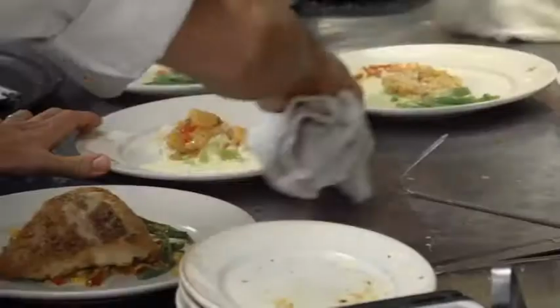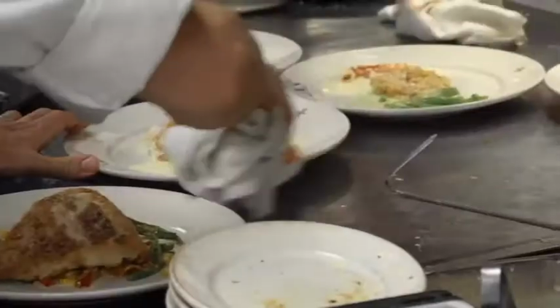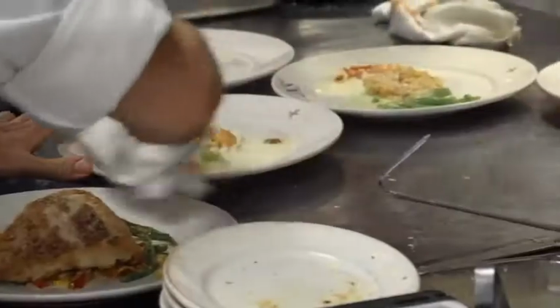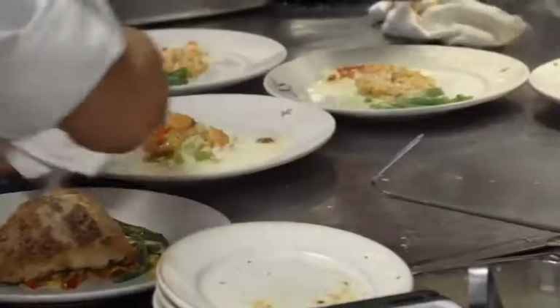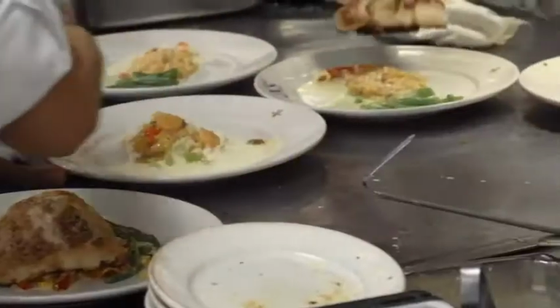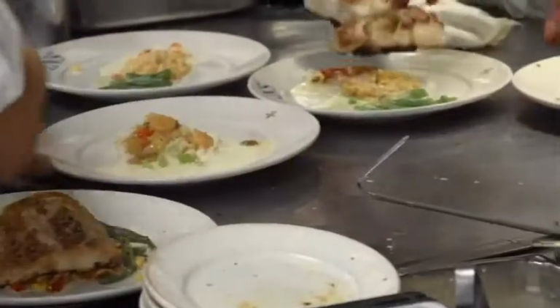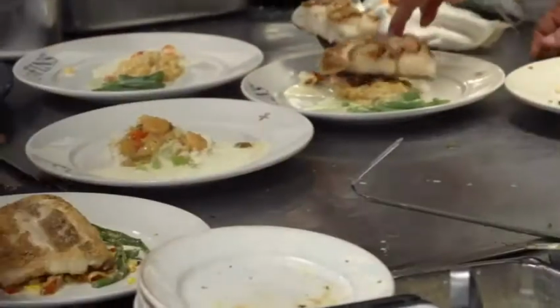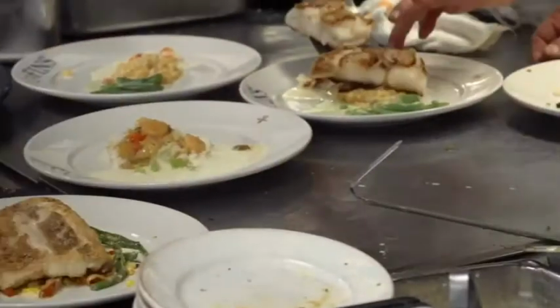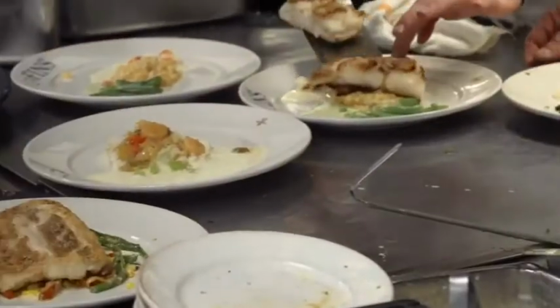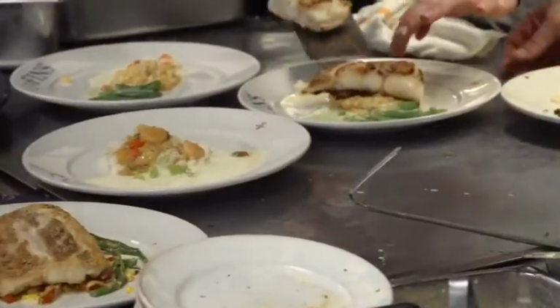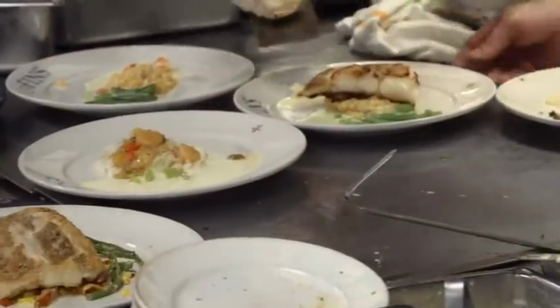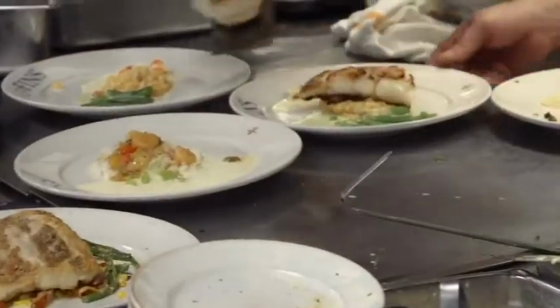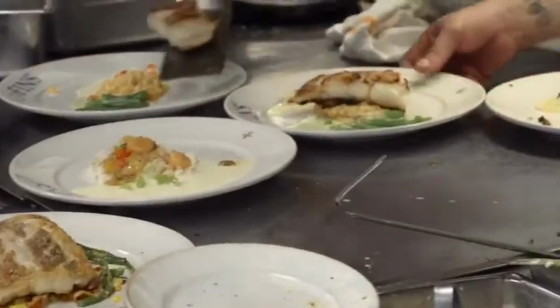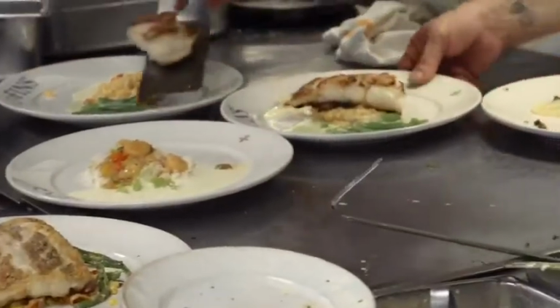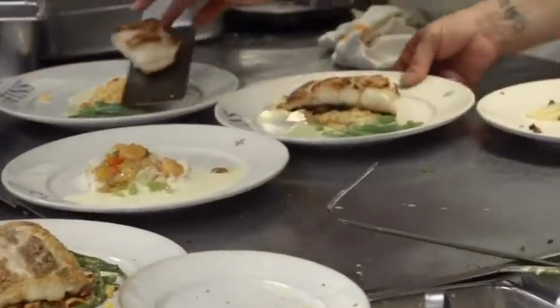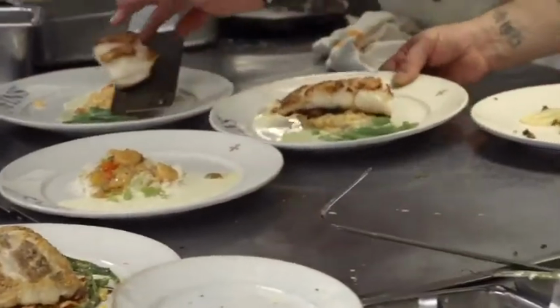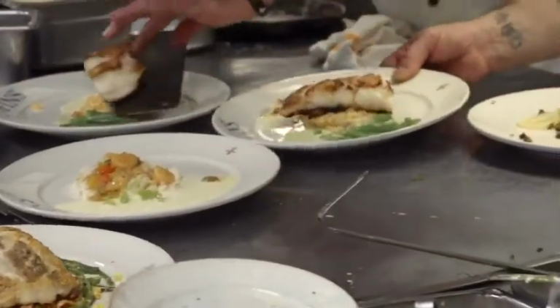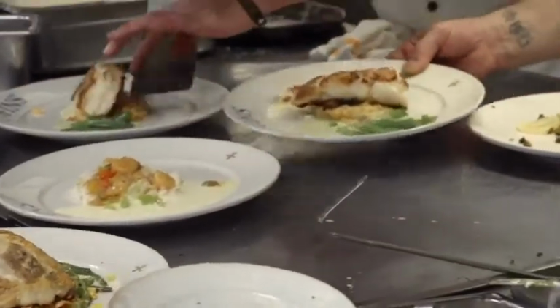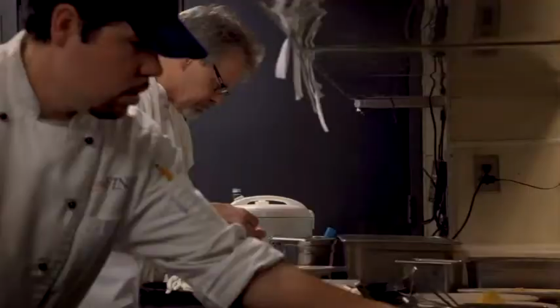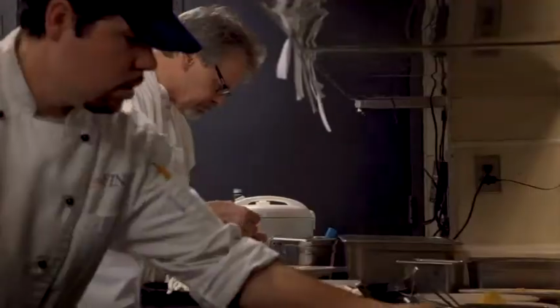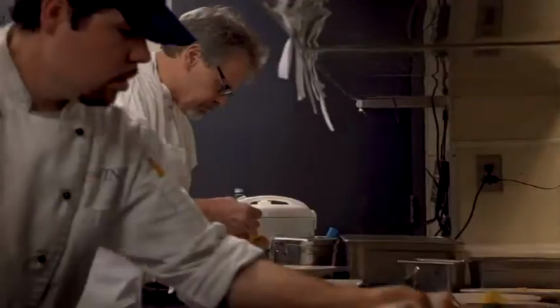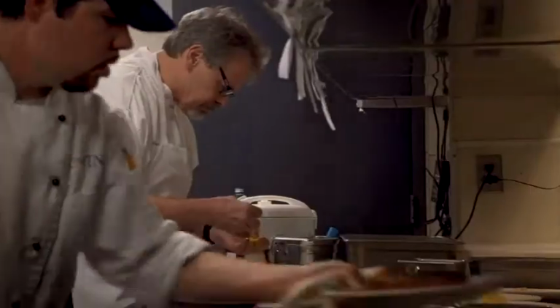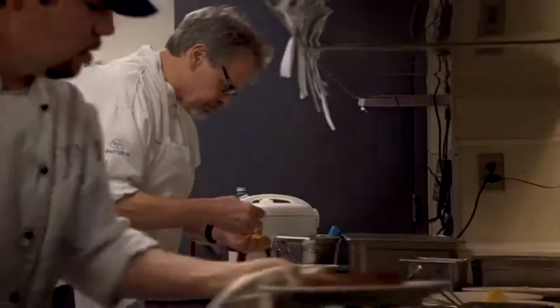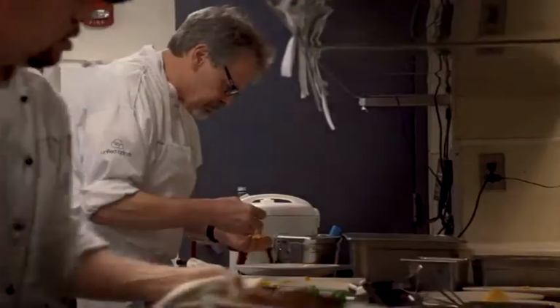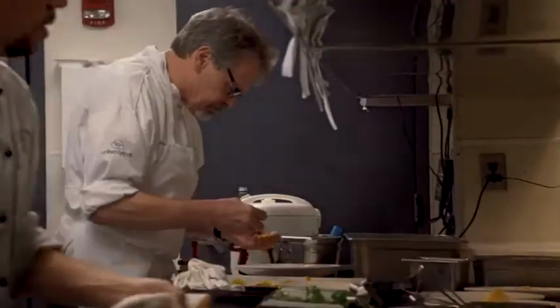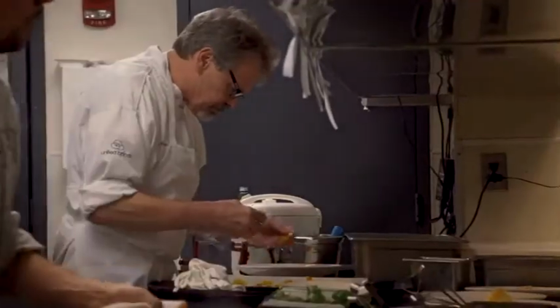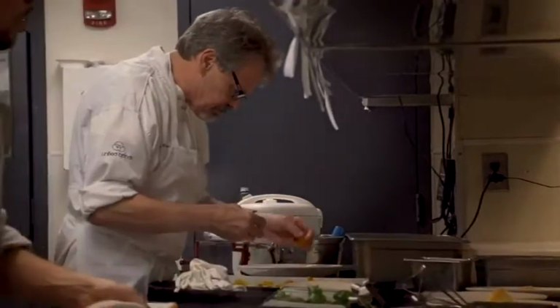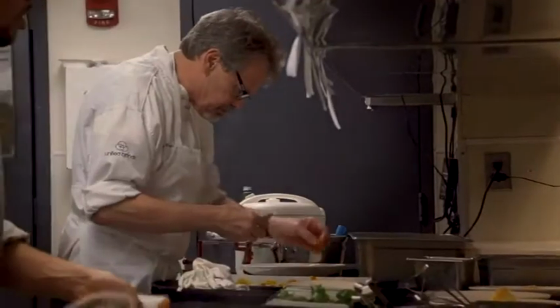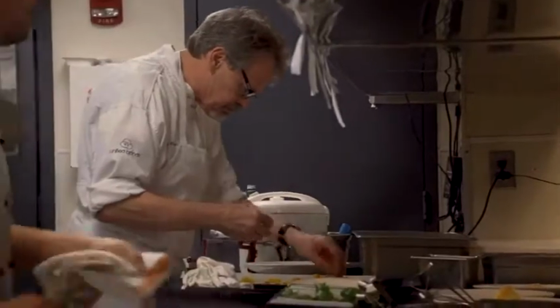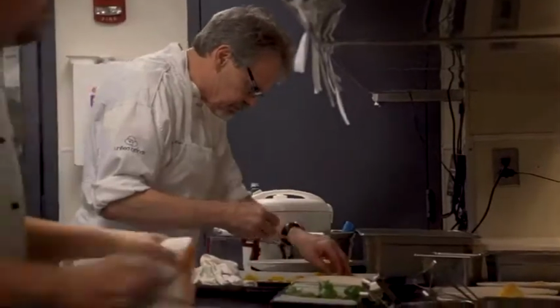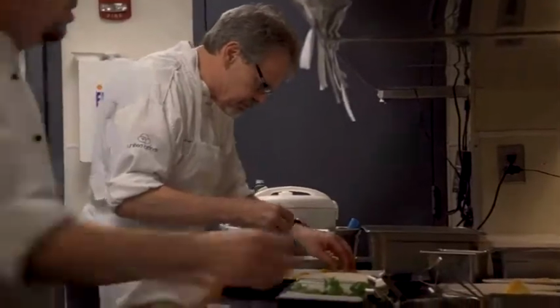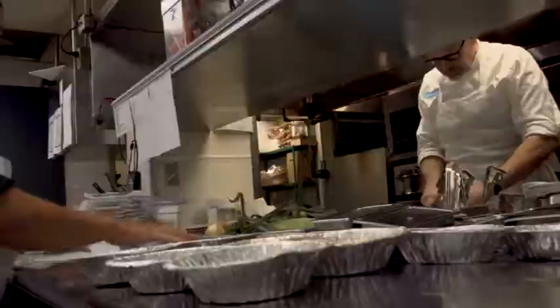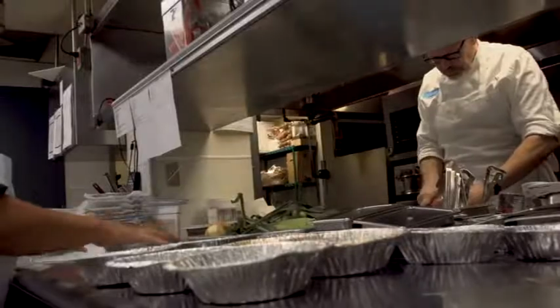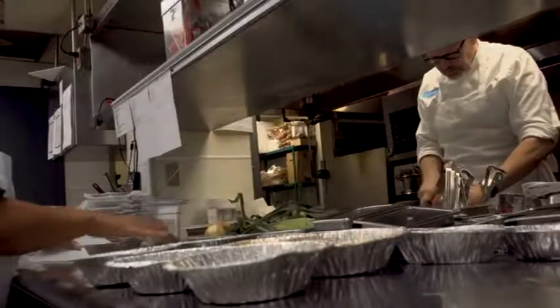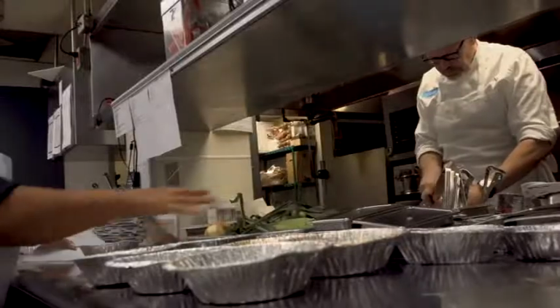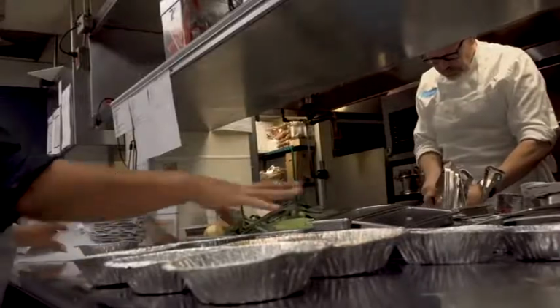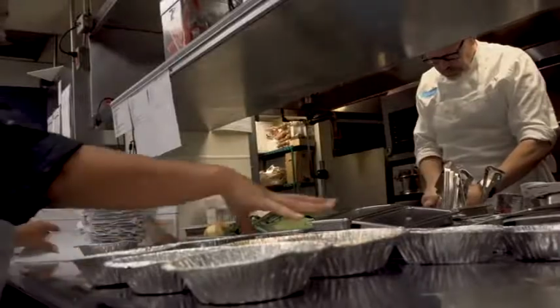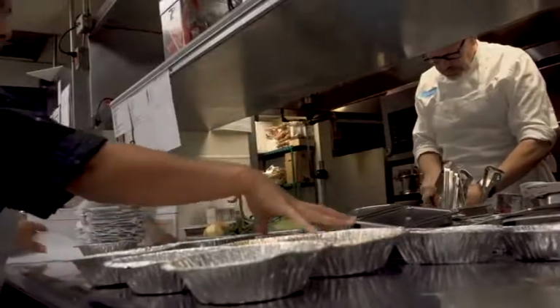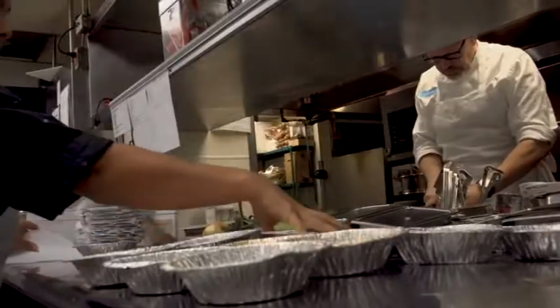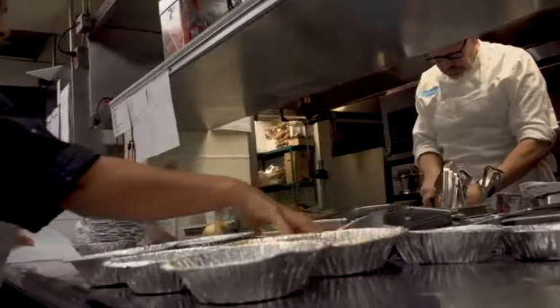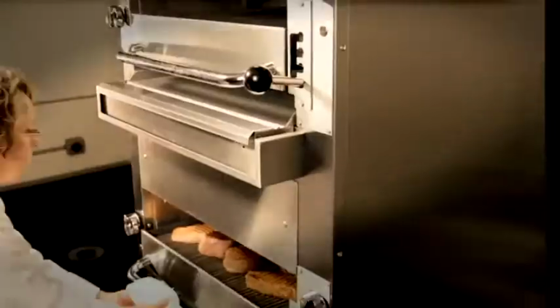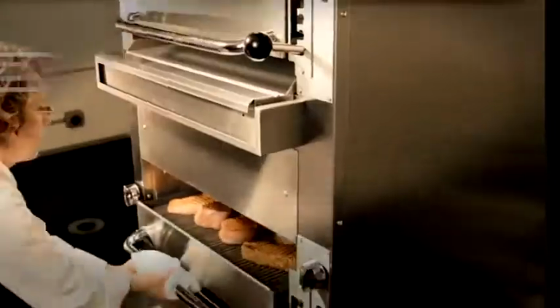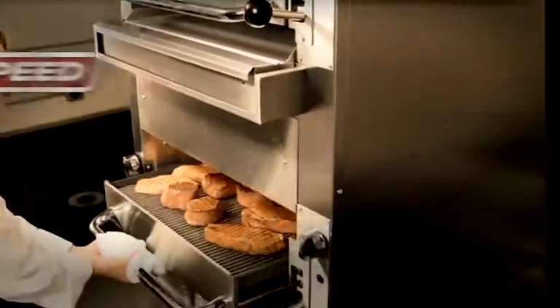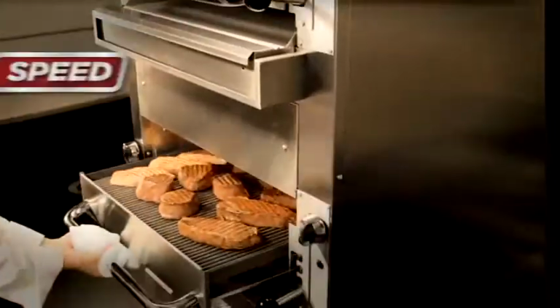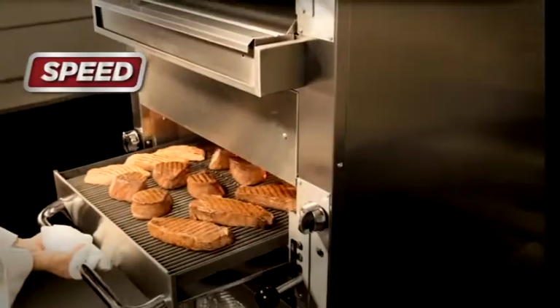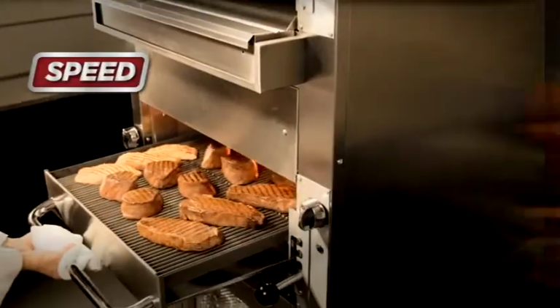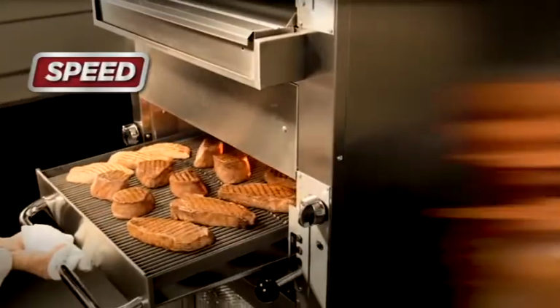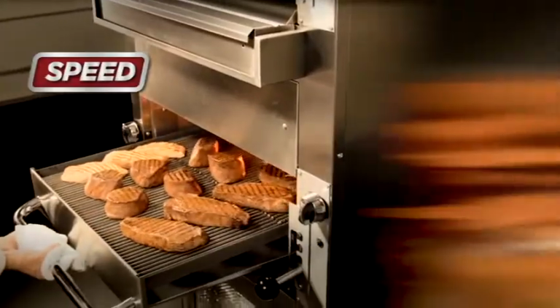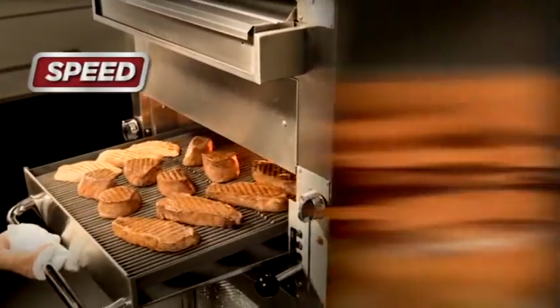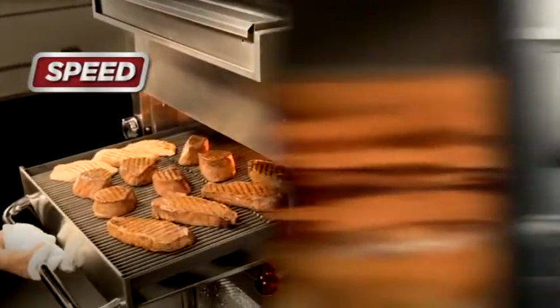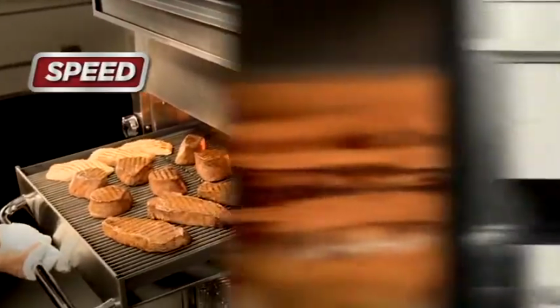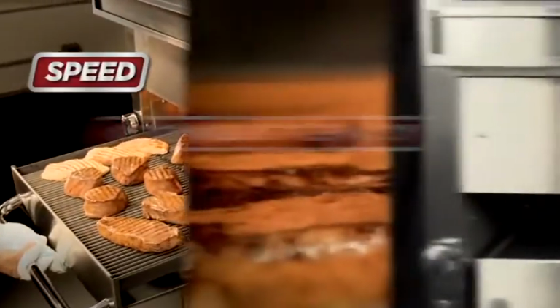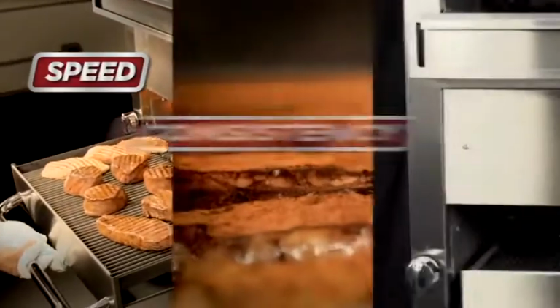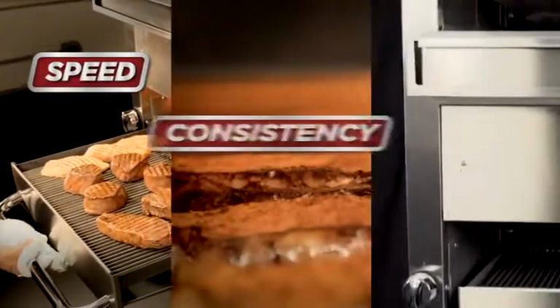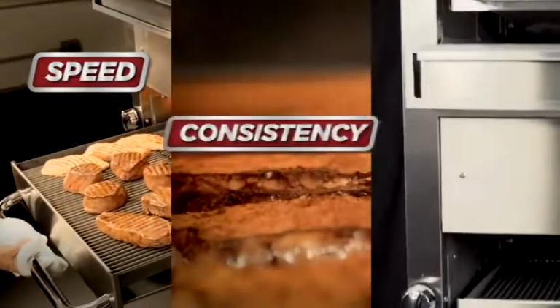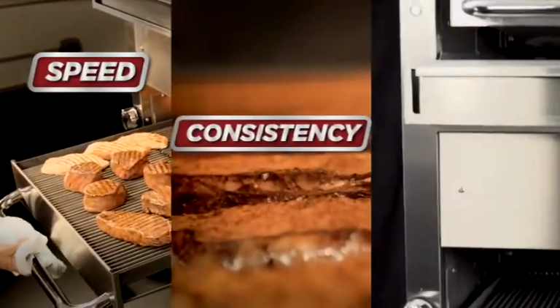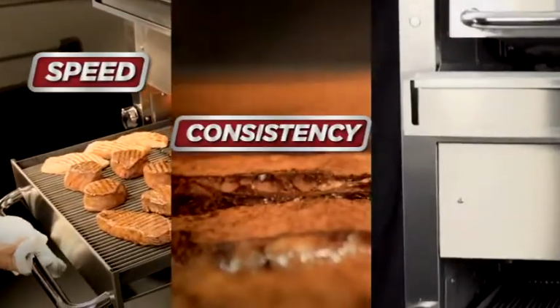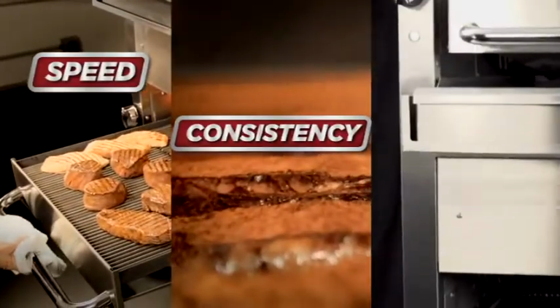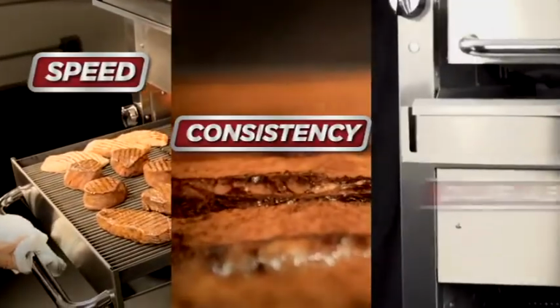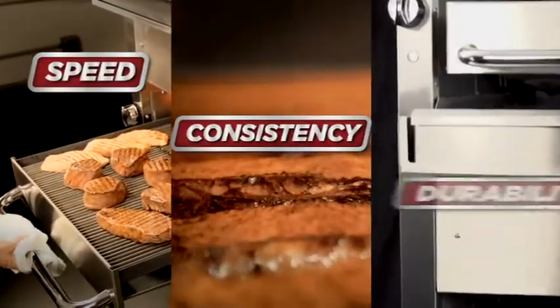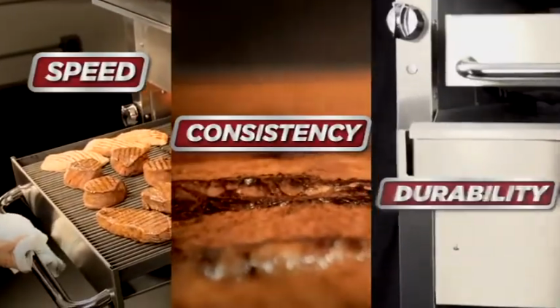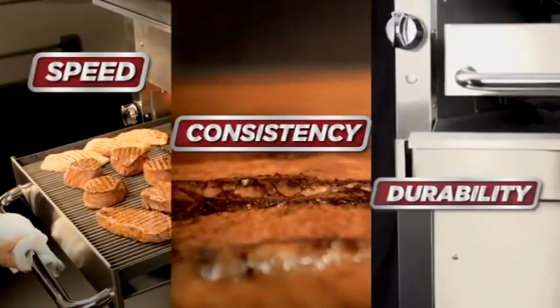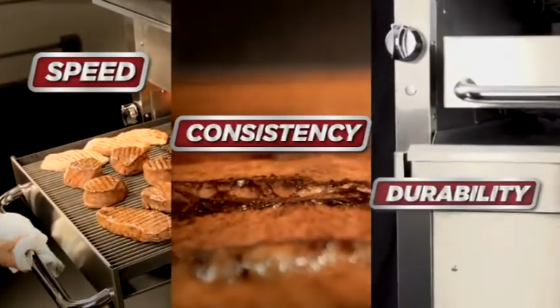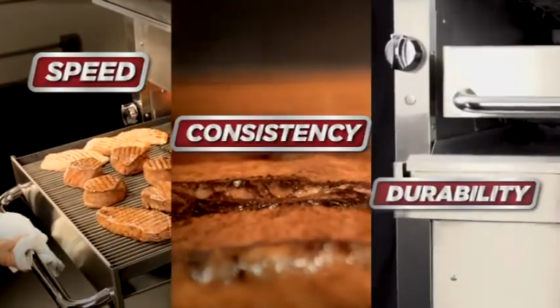In today's hectic, compact kitchen, you need three things from your equipment: speed, consistency, and durability.